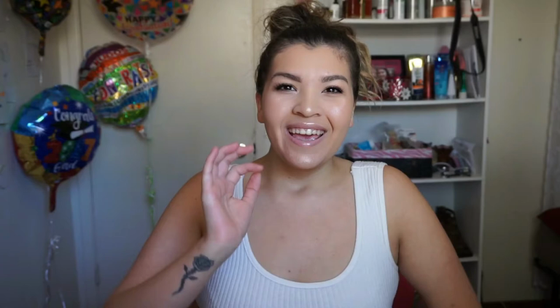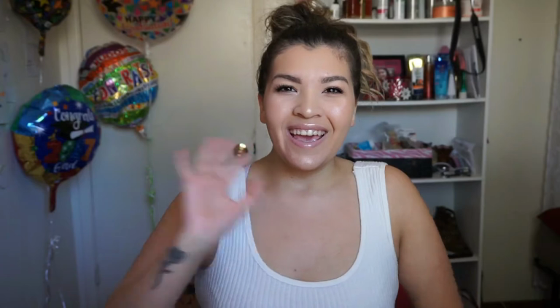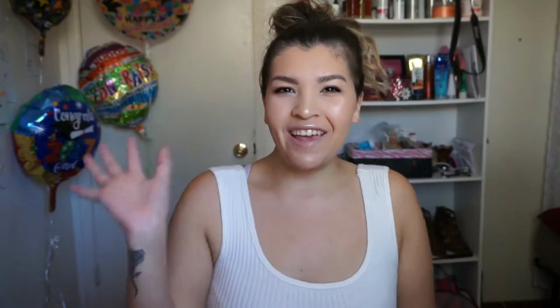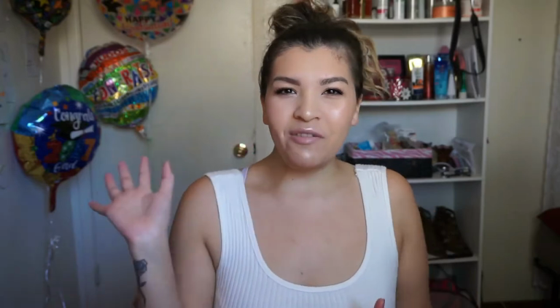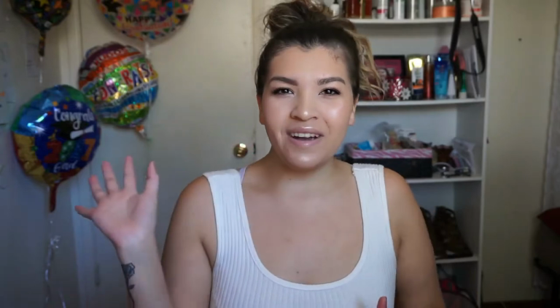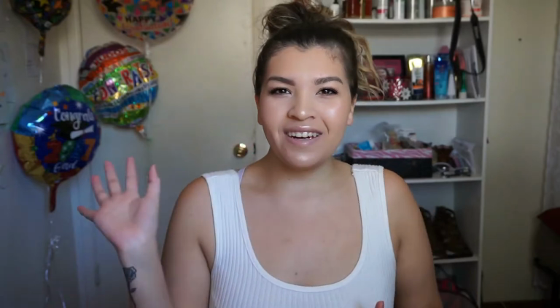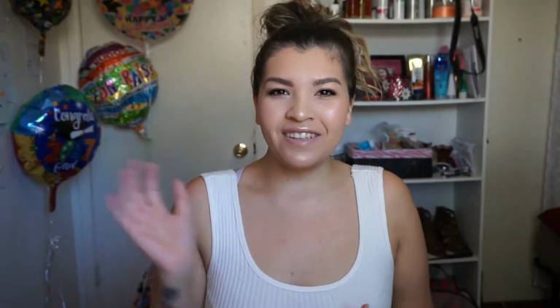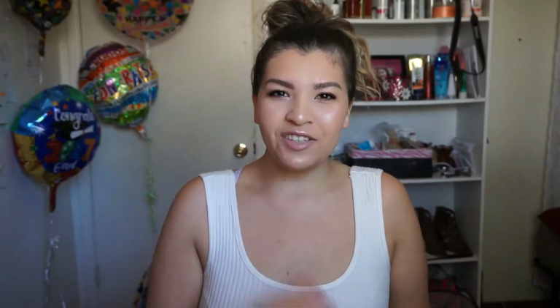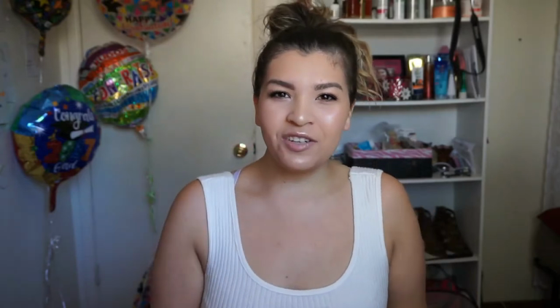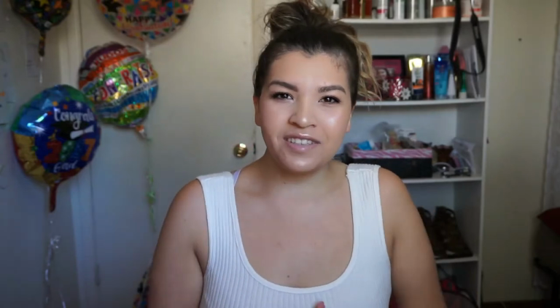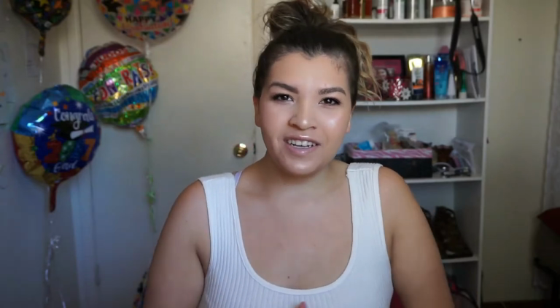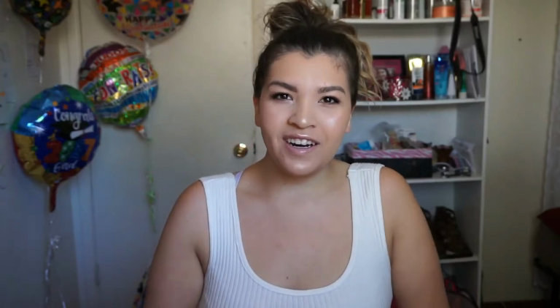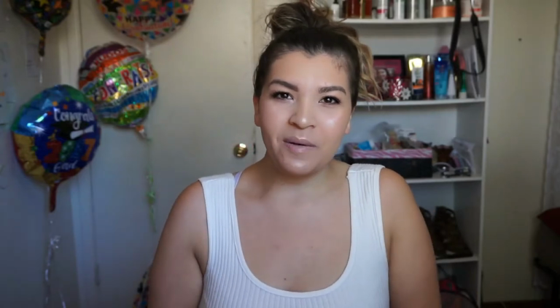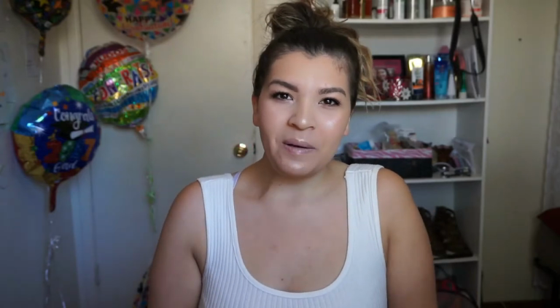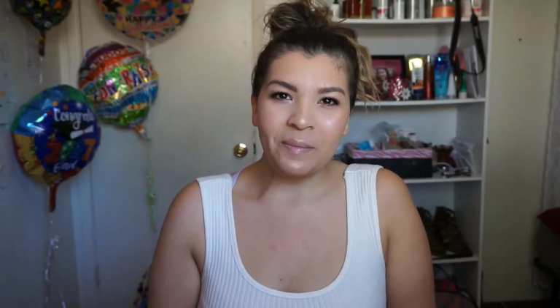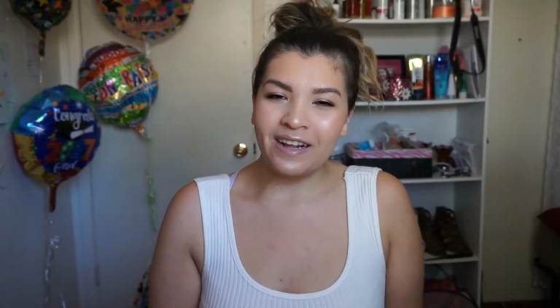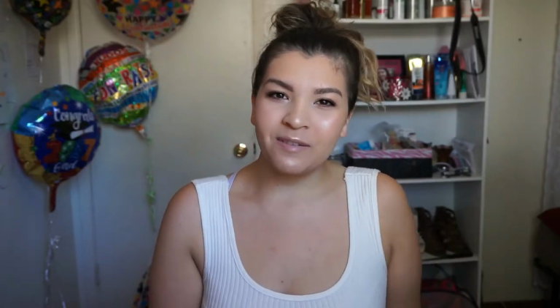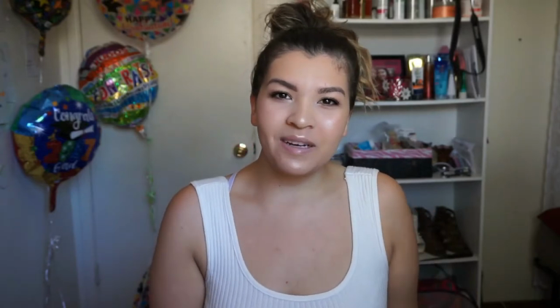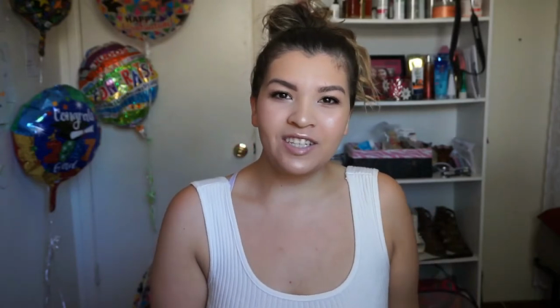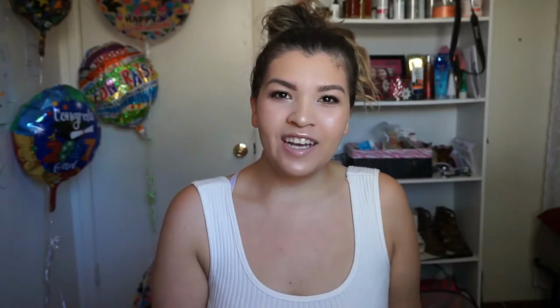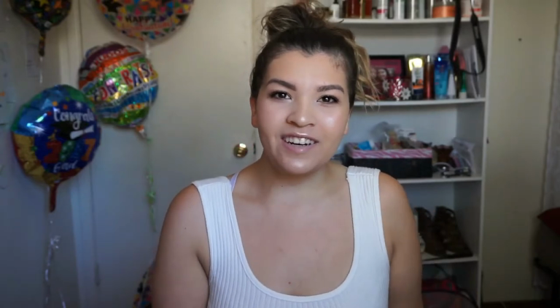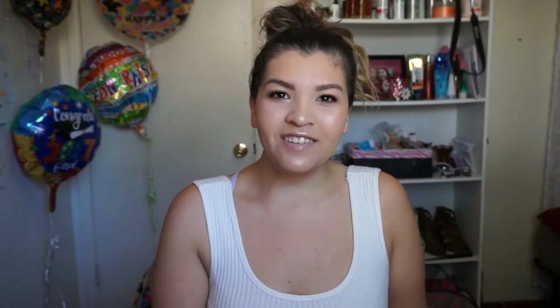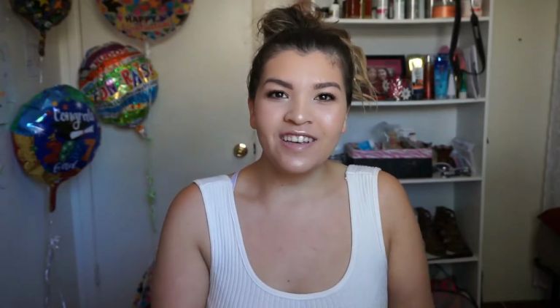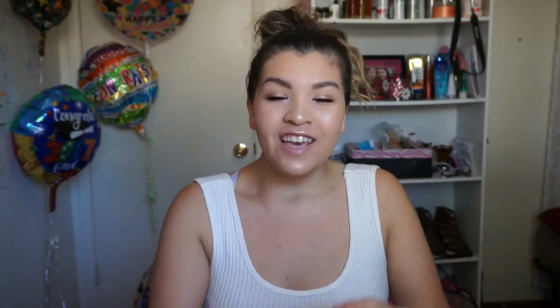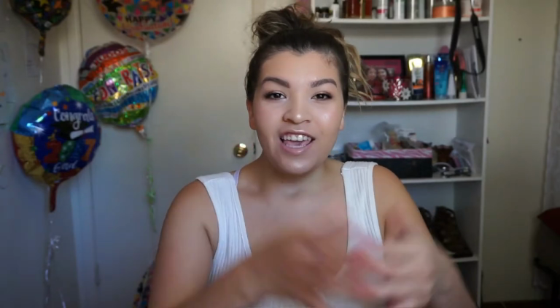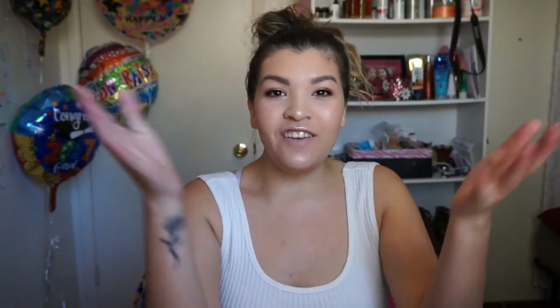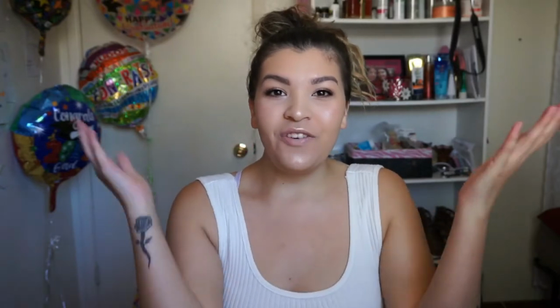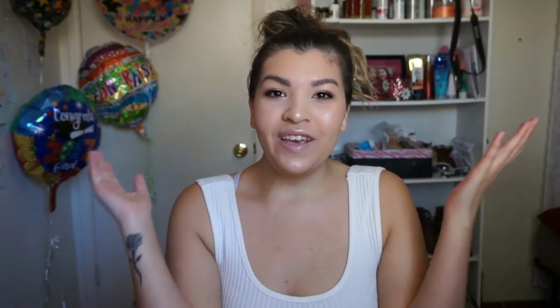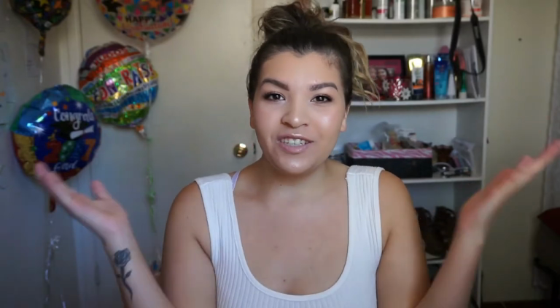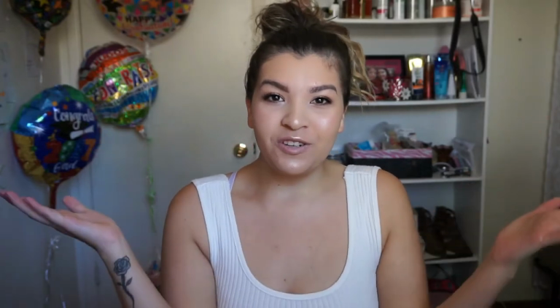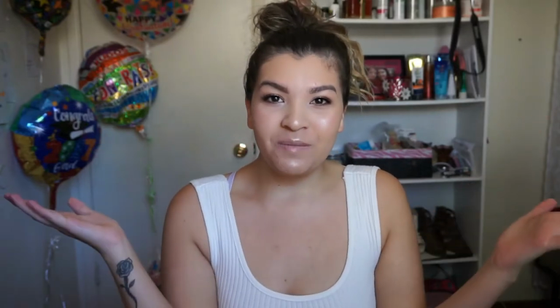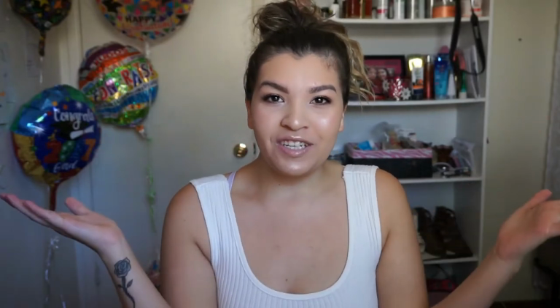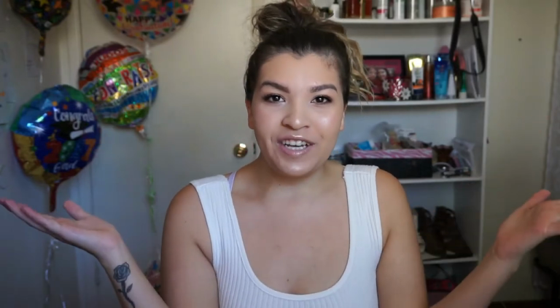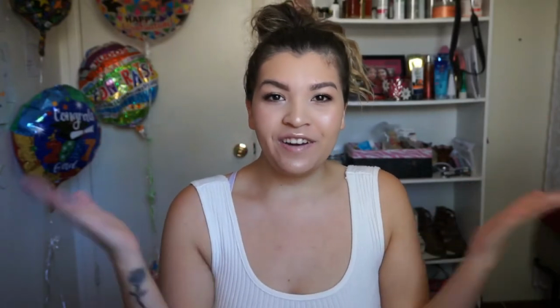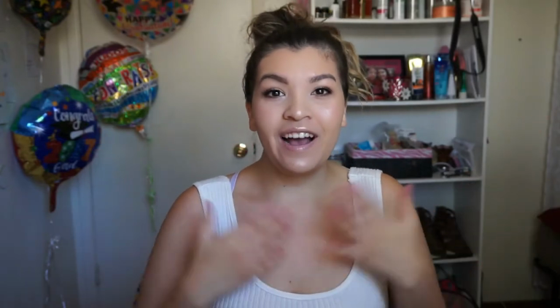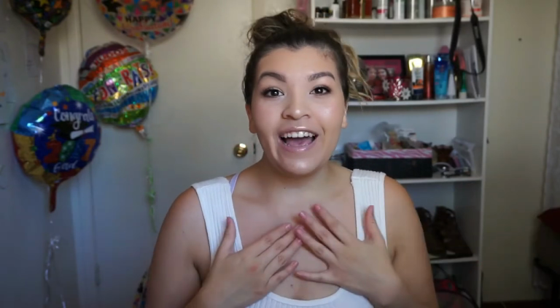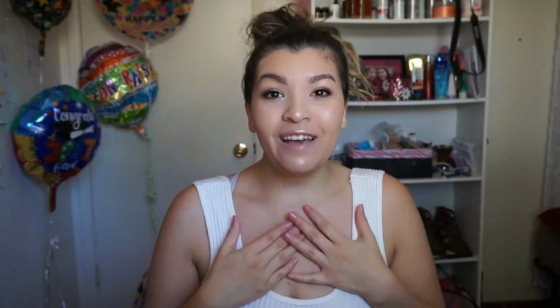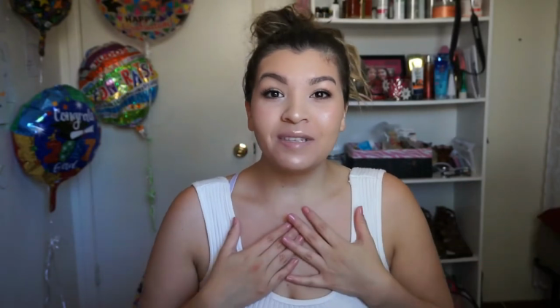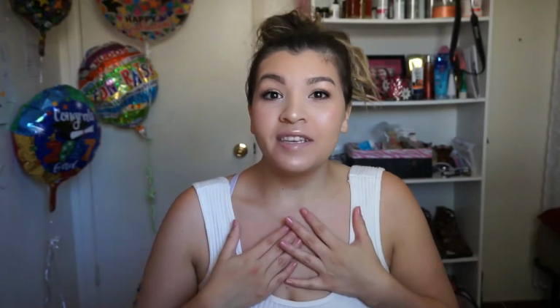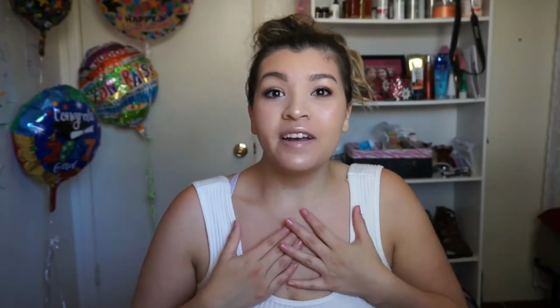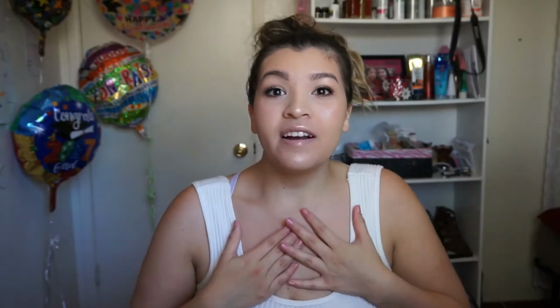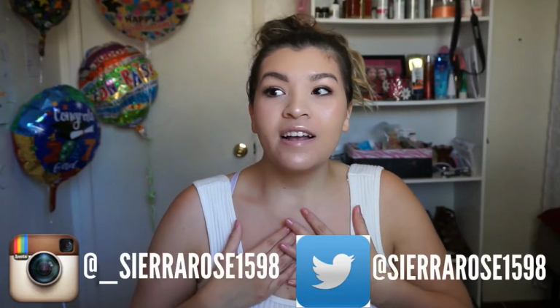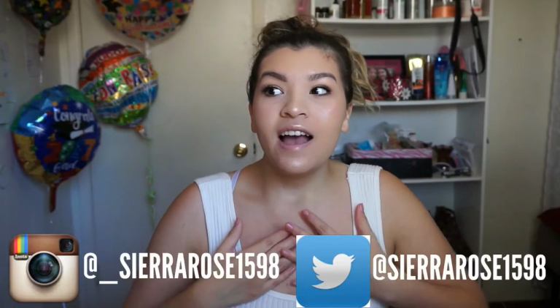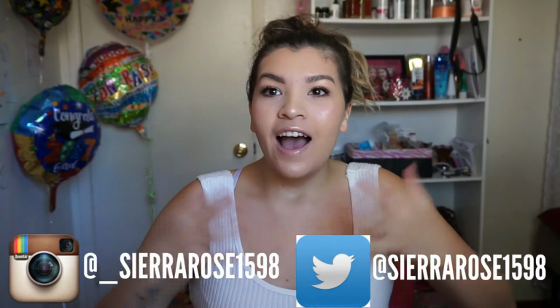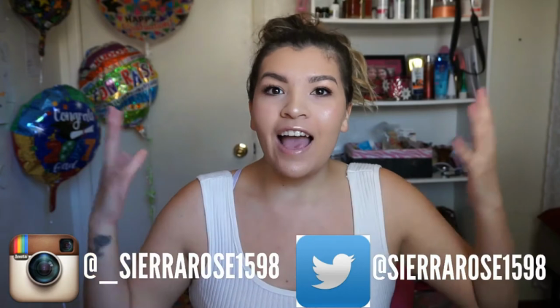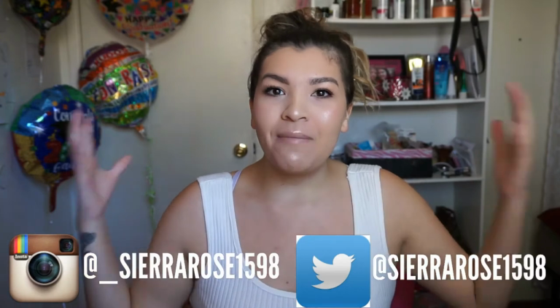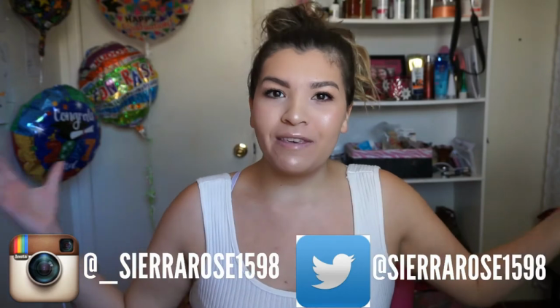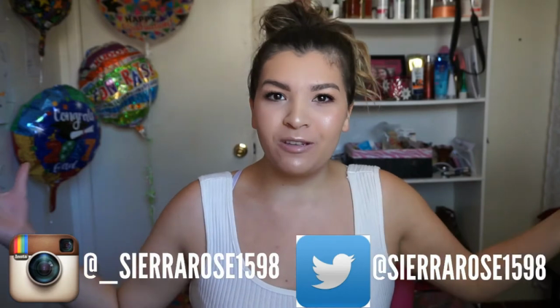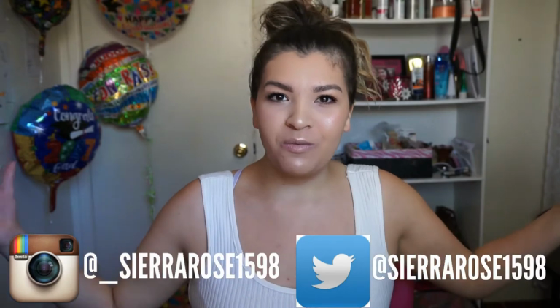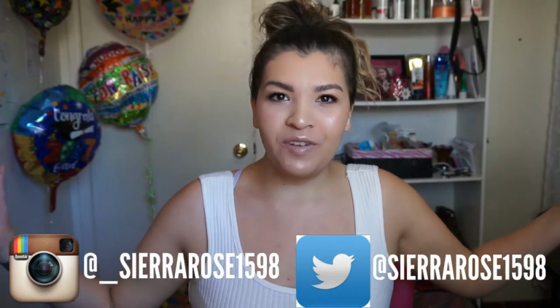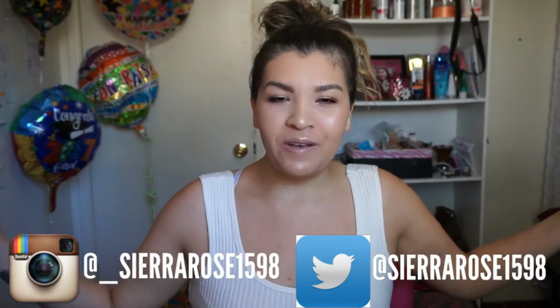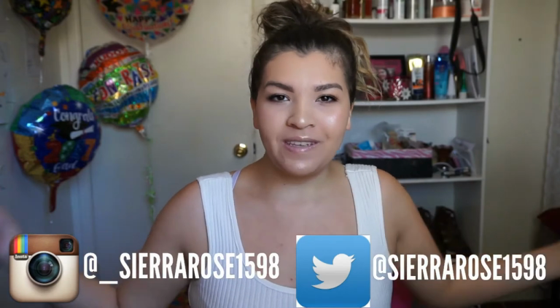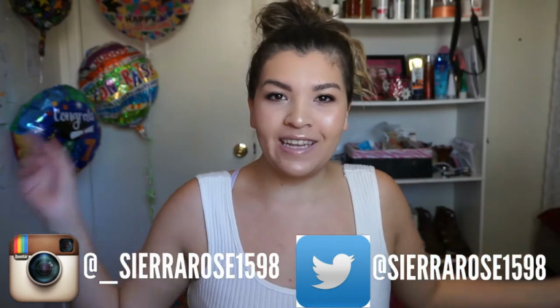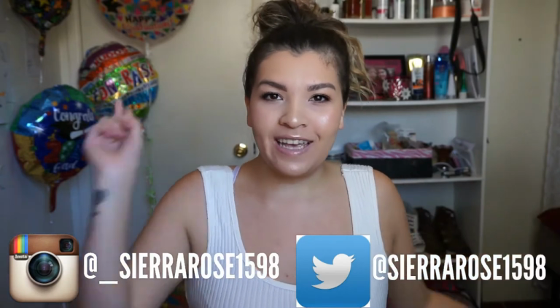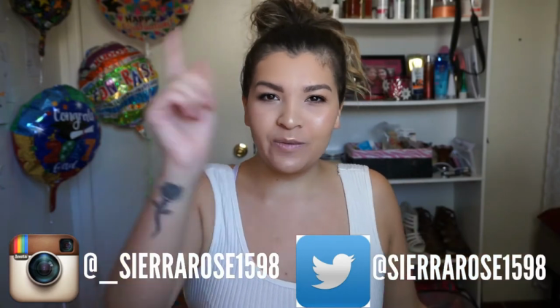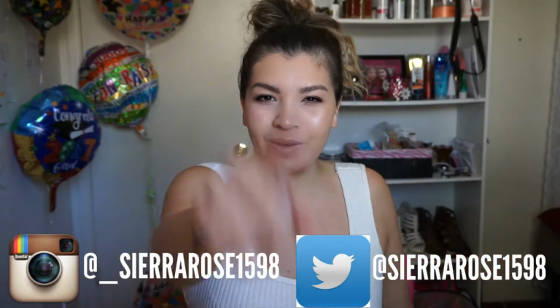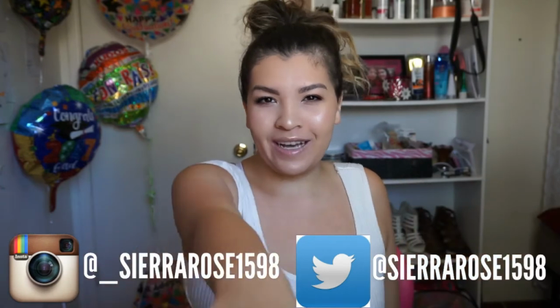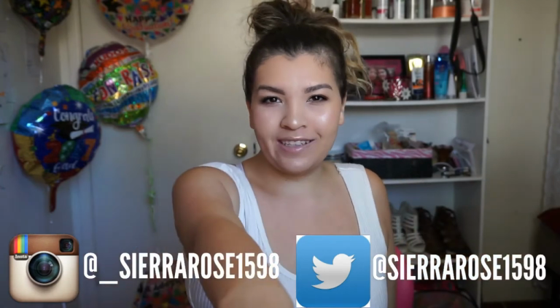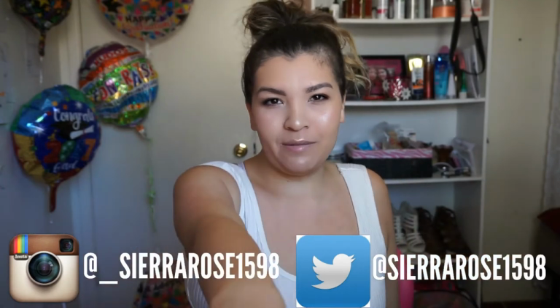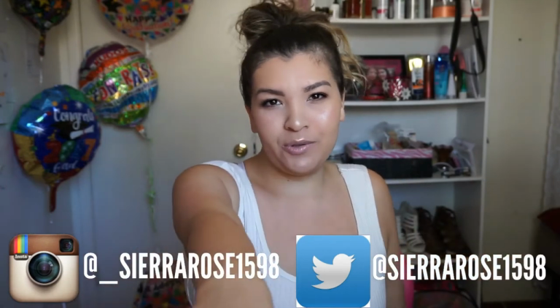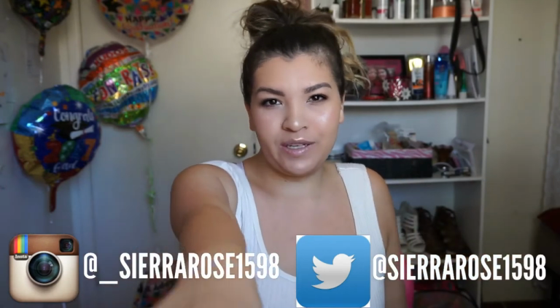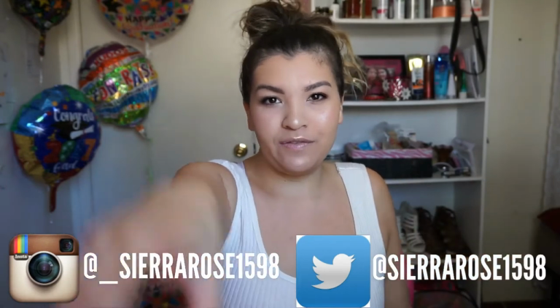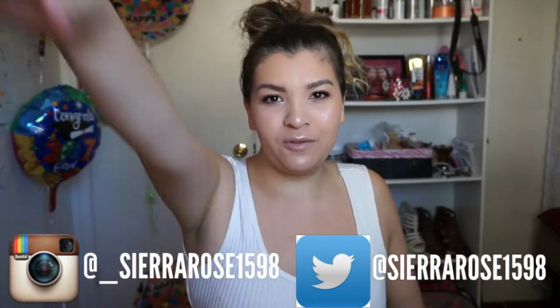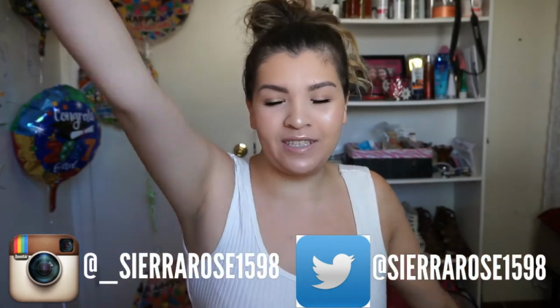Hey everyone, it's your girl Sierra. Welcome back to my channel. If you guys are new to my channel, hi, I'm Sierra. I make YouTube videos and guess what guys, I'm doing it full time.